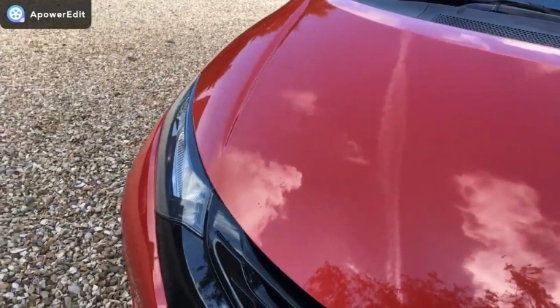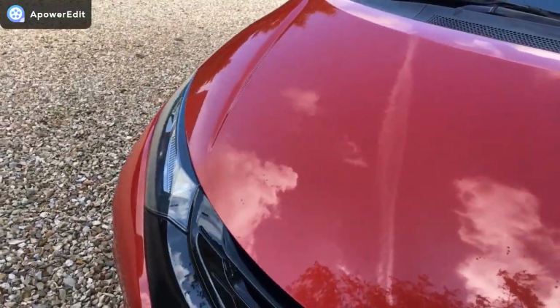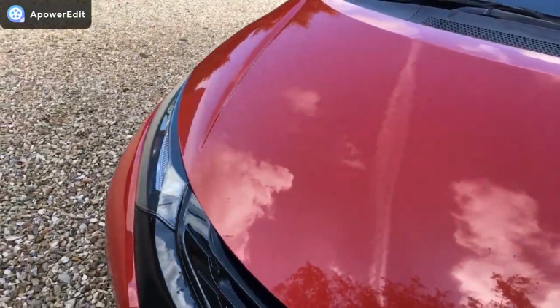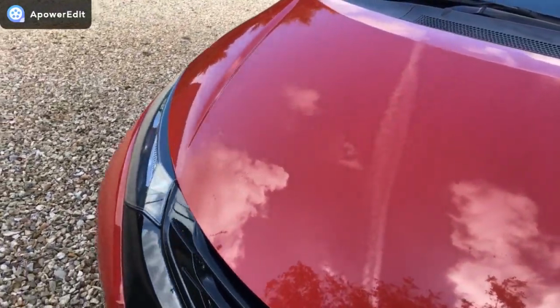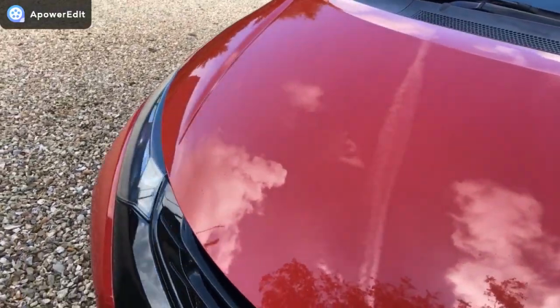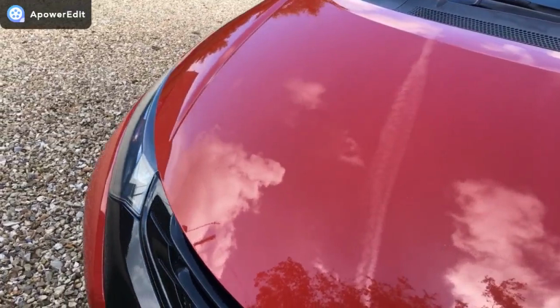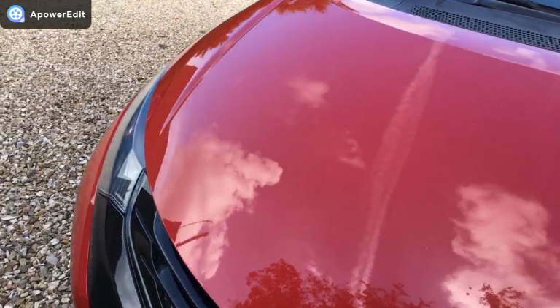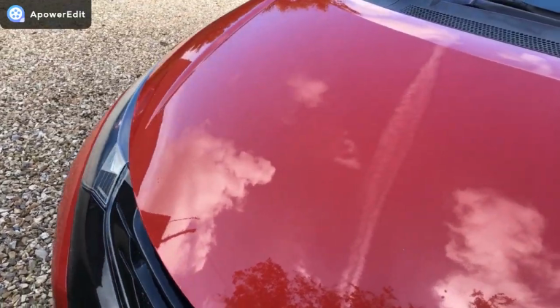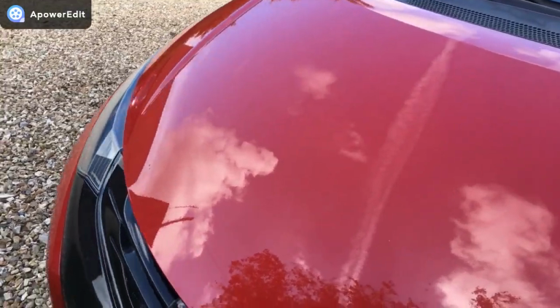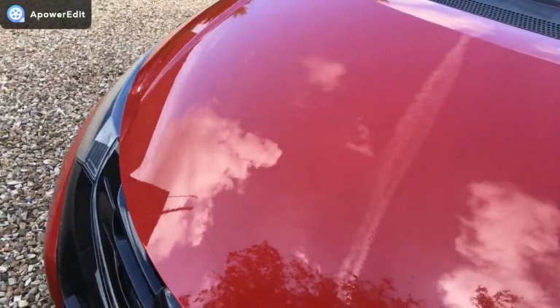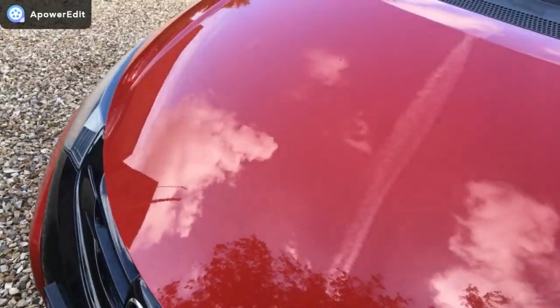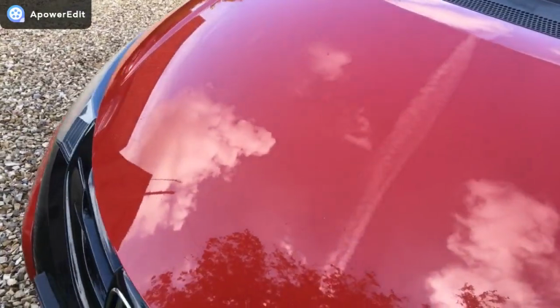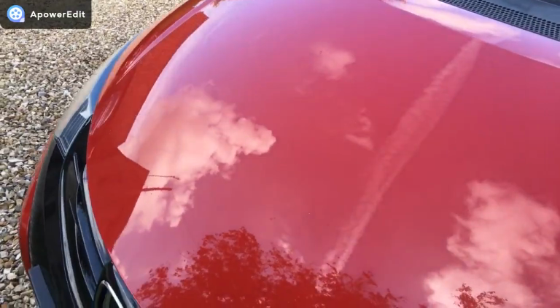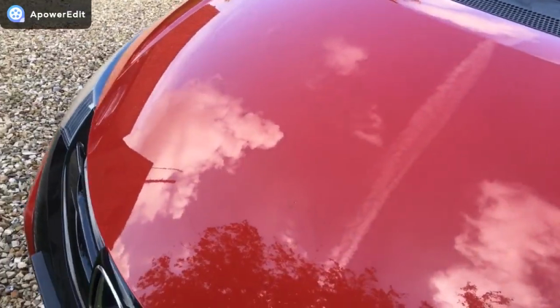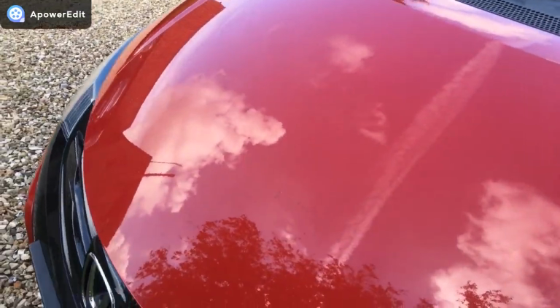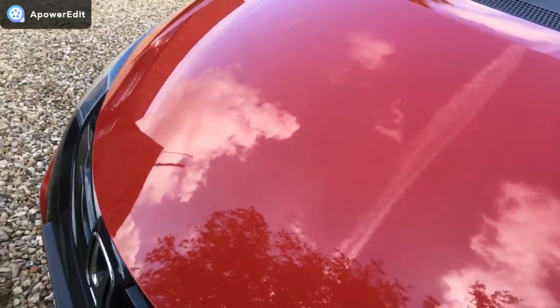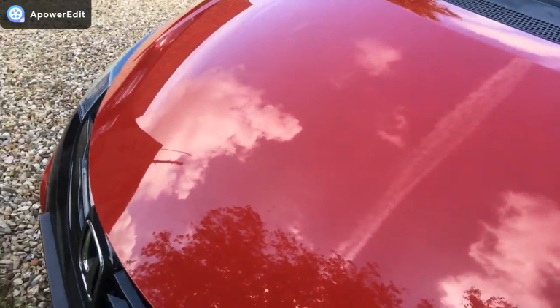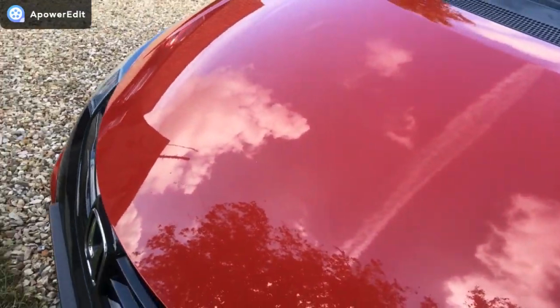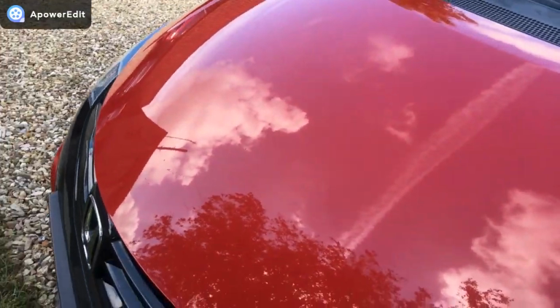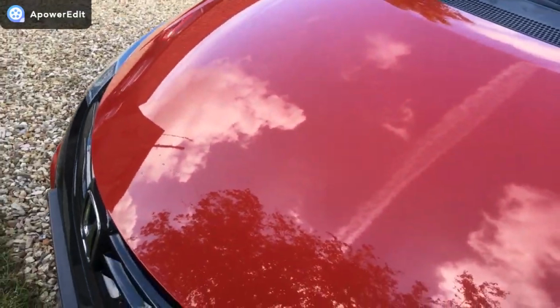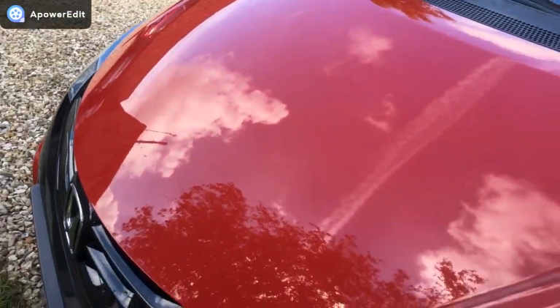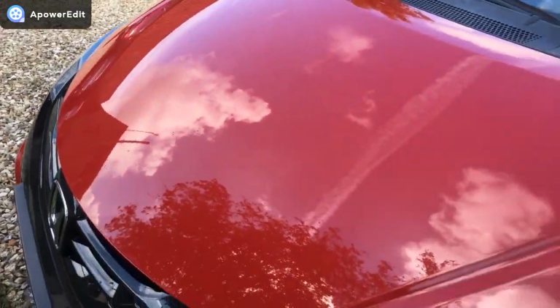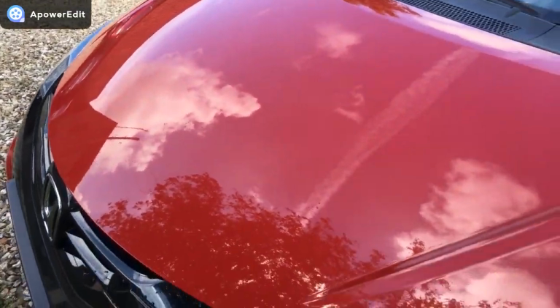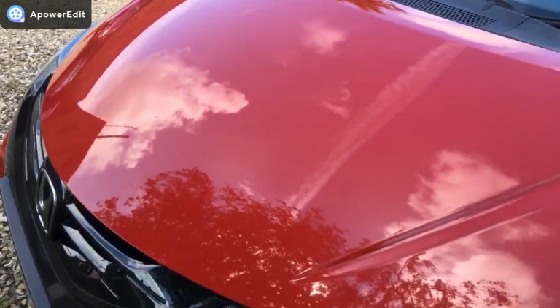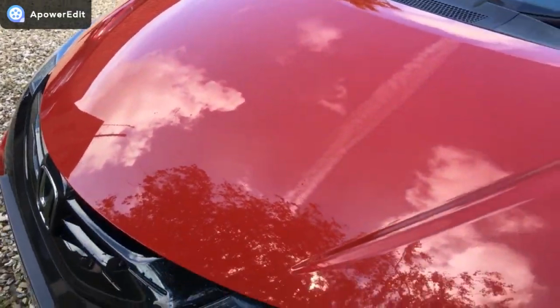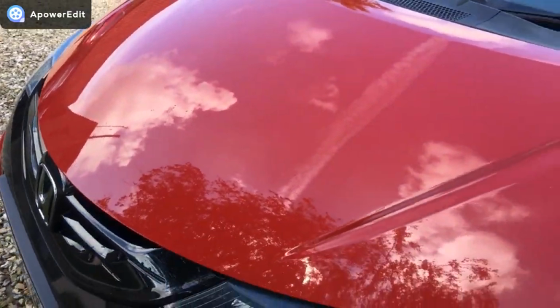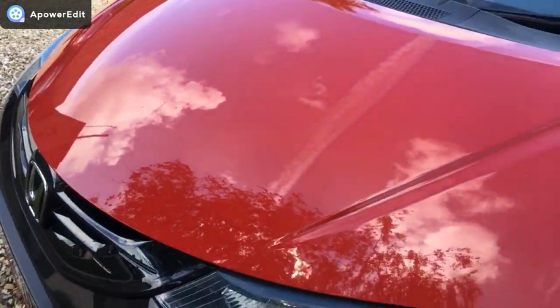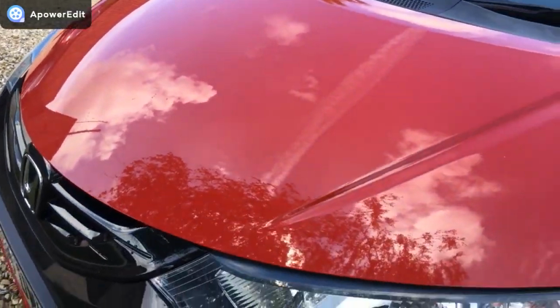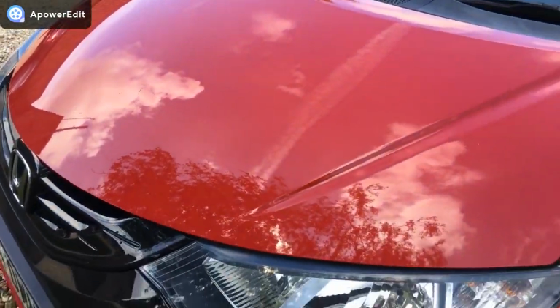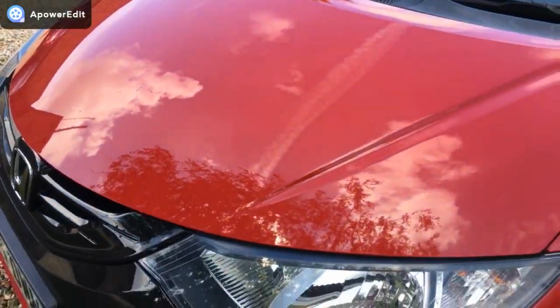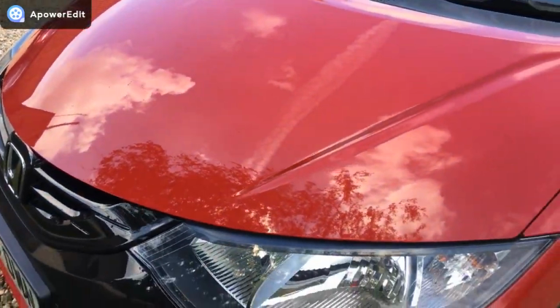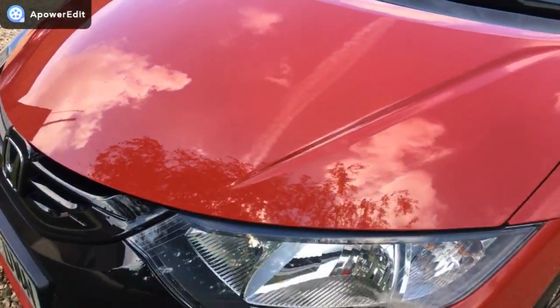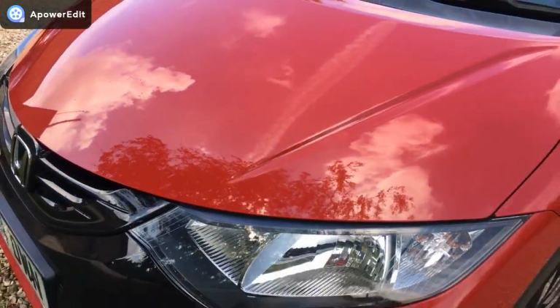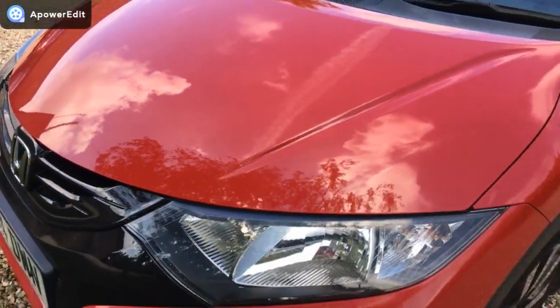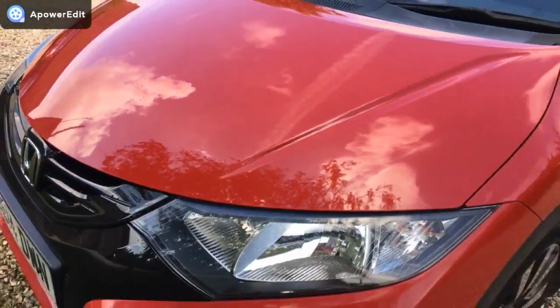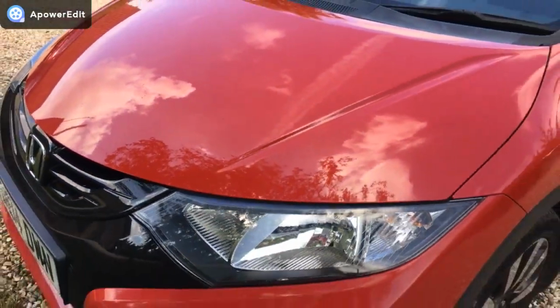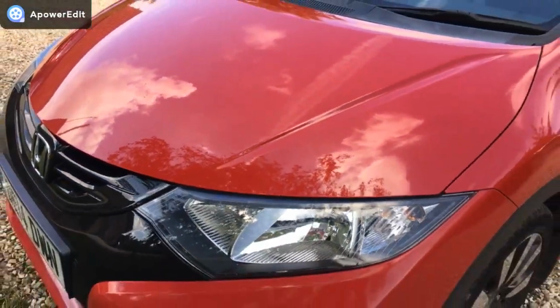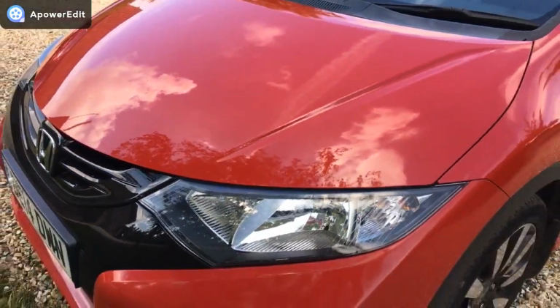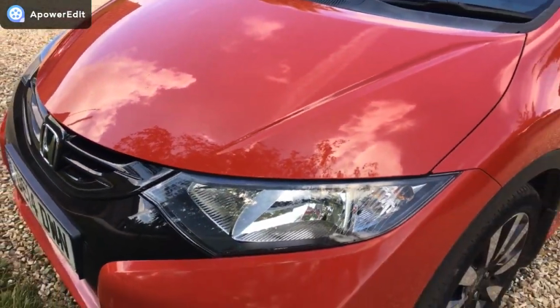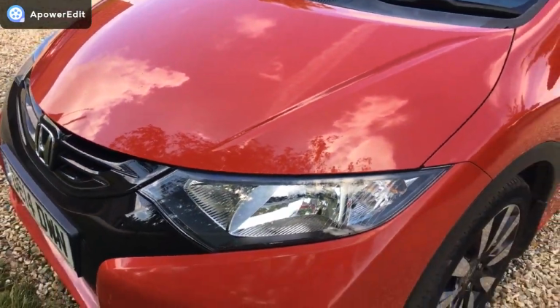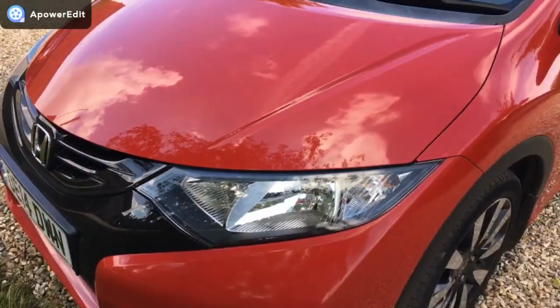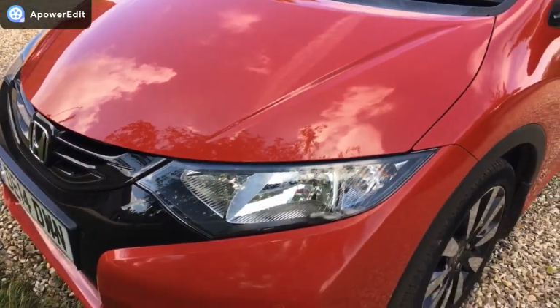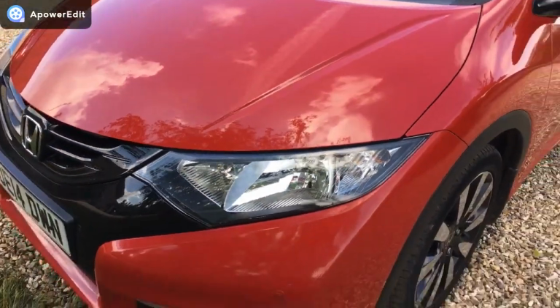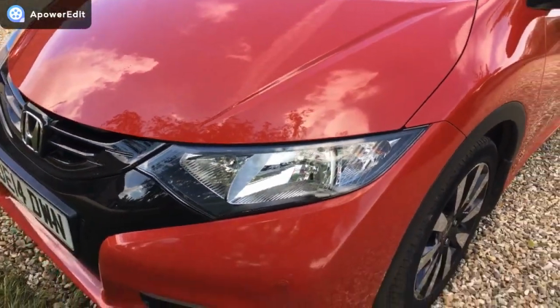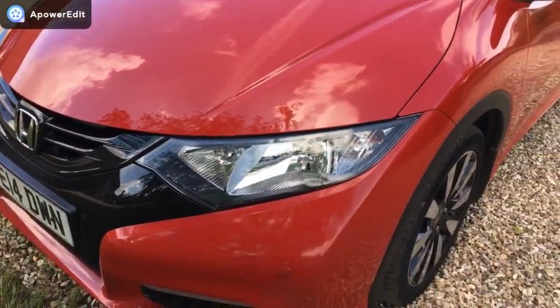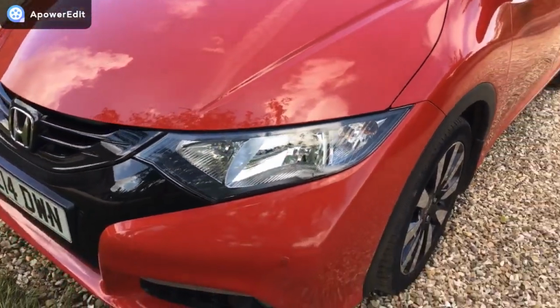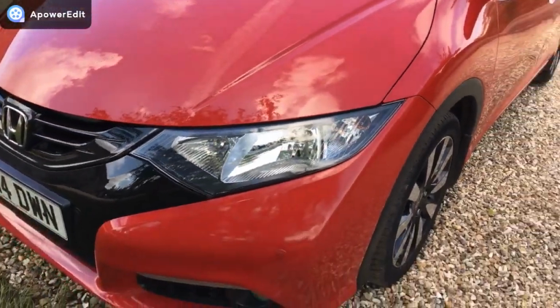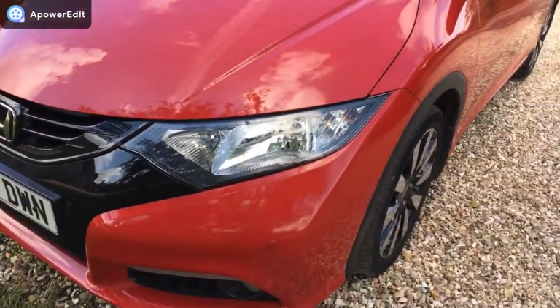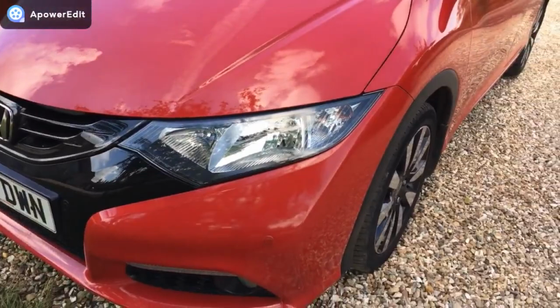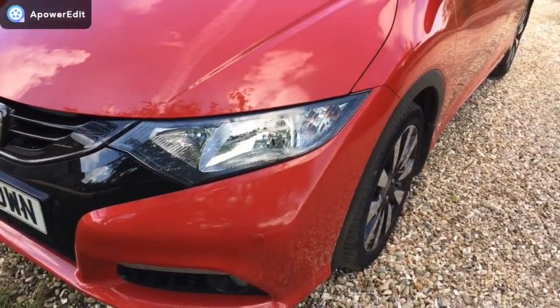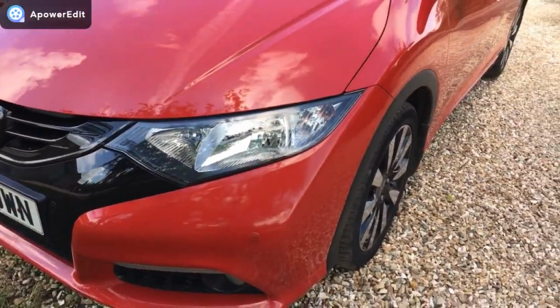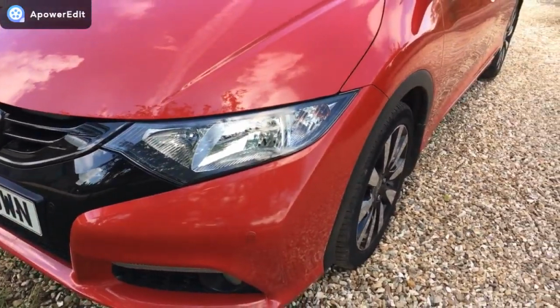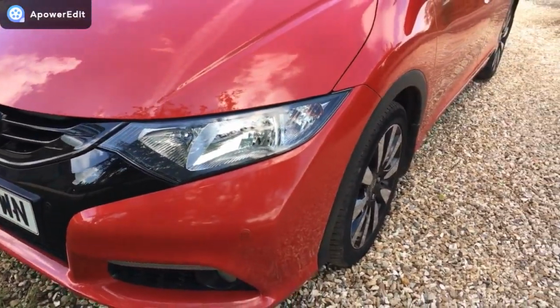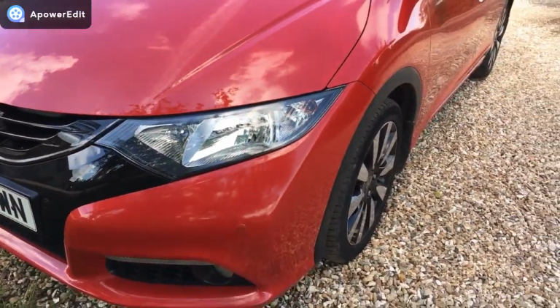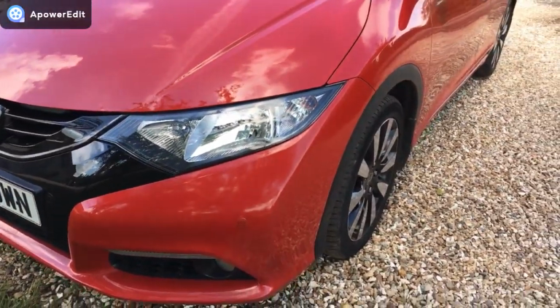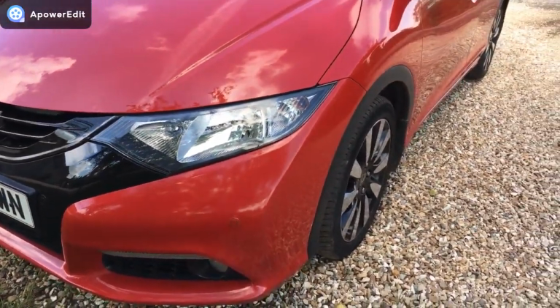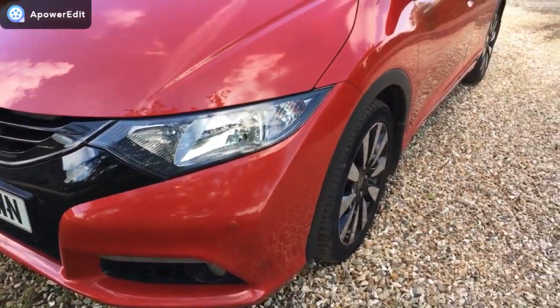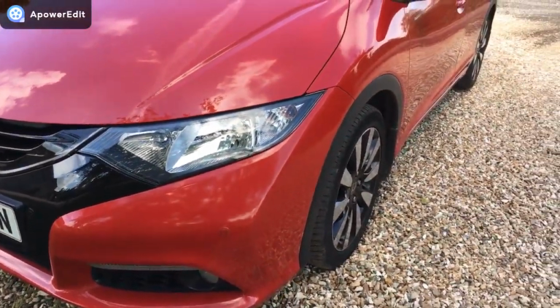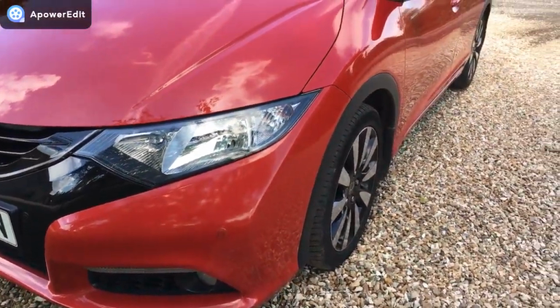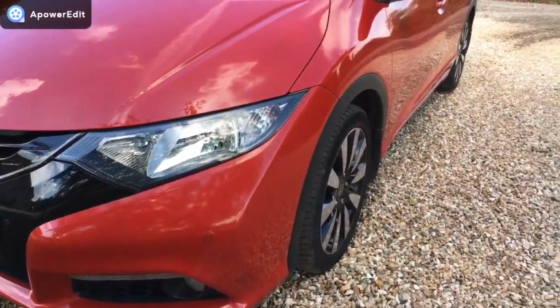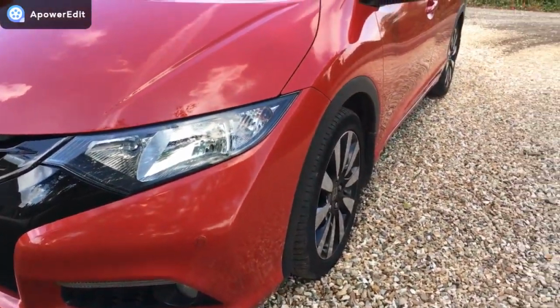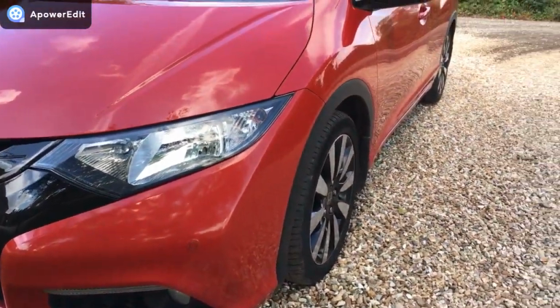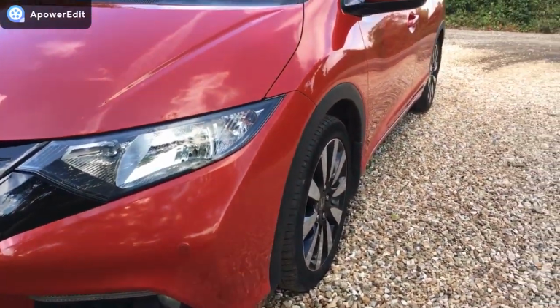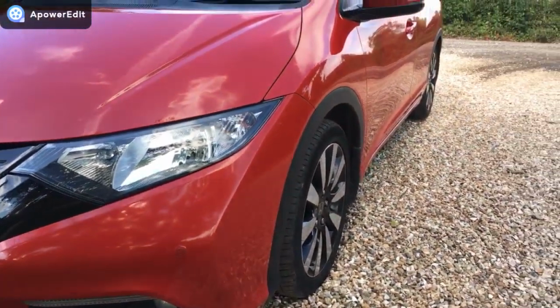The bonnet is just wonderful. It's obviously got a few minor stone chips which you're bound to get, but there's not many.